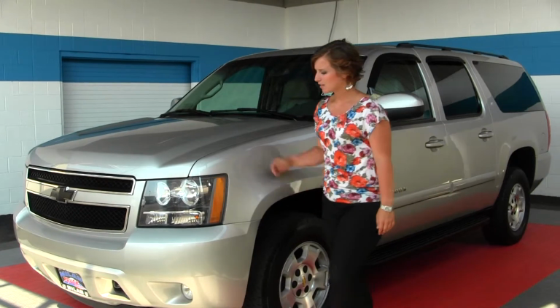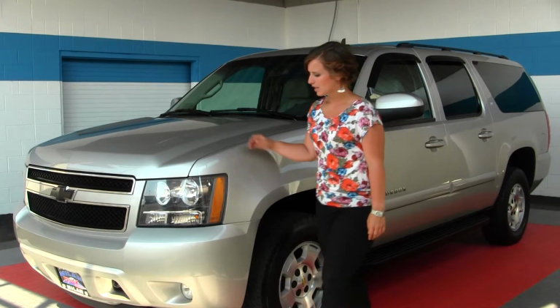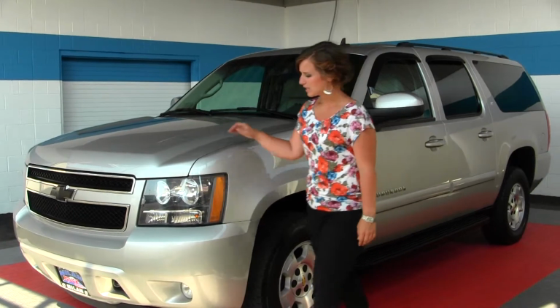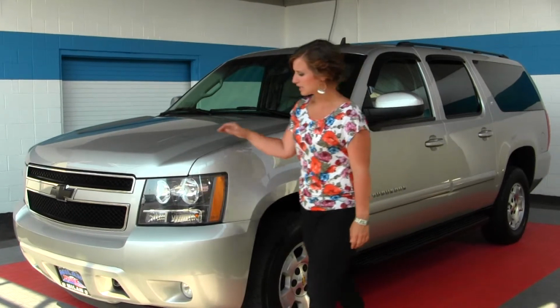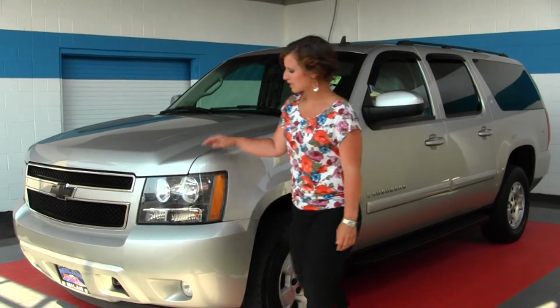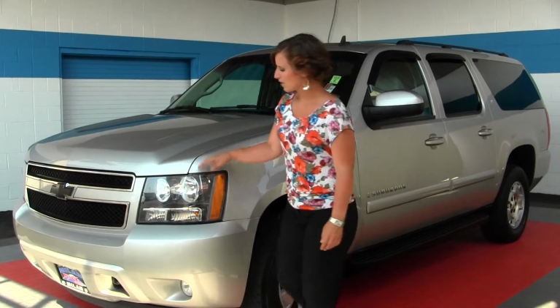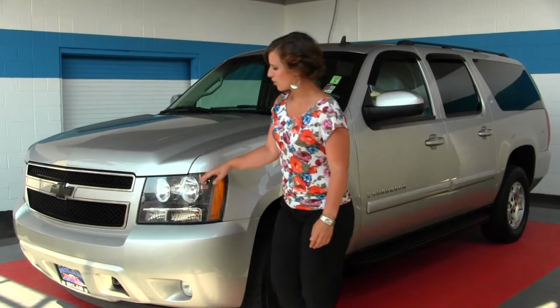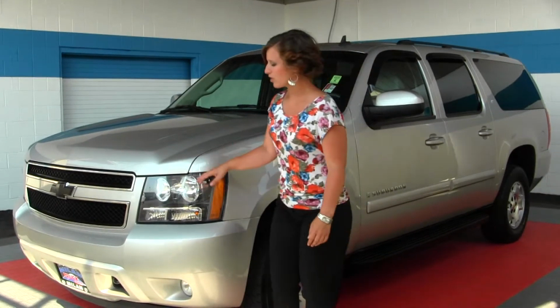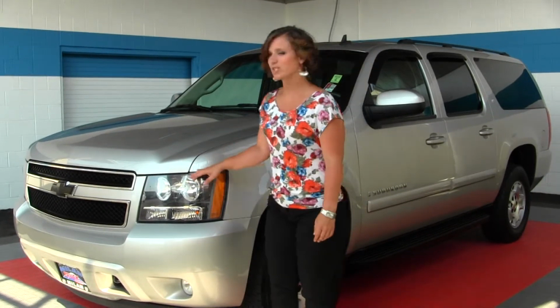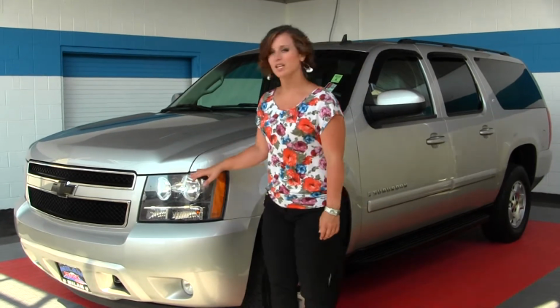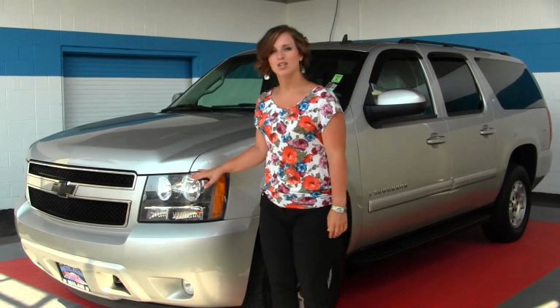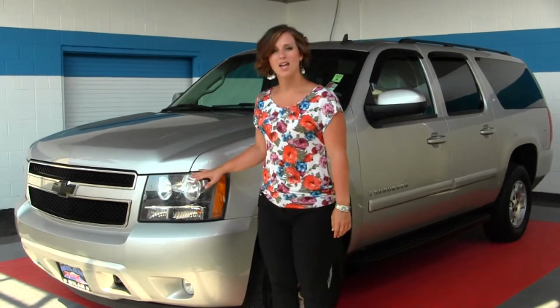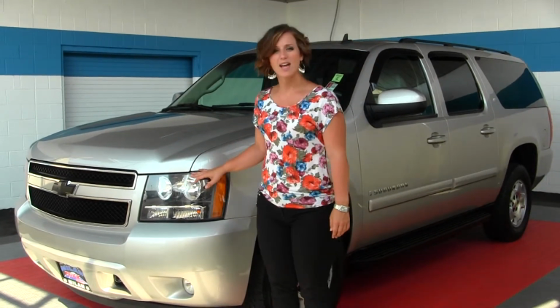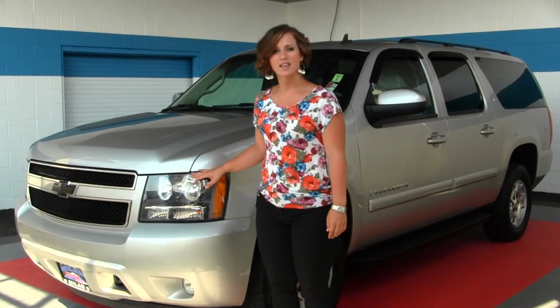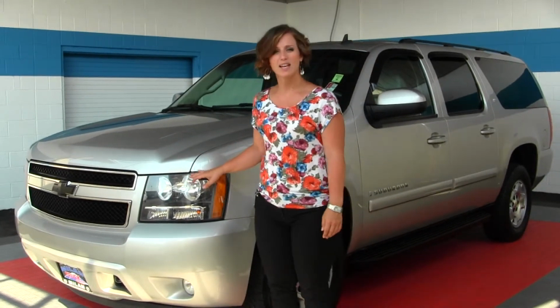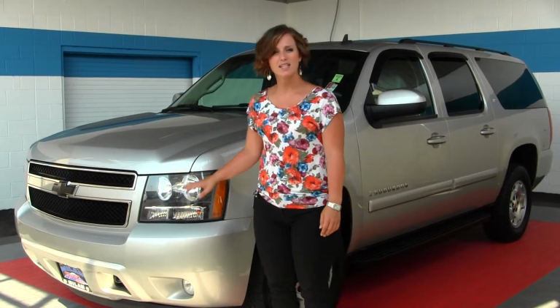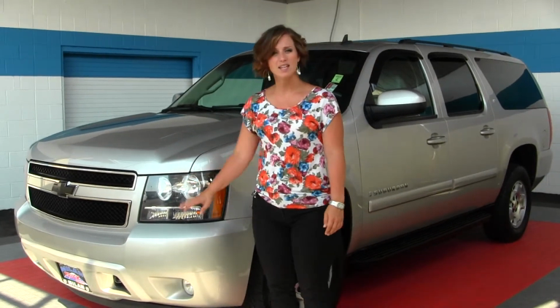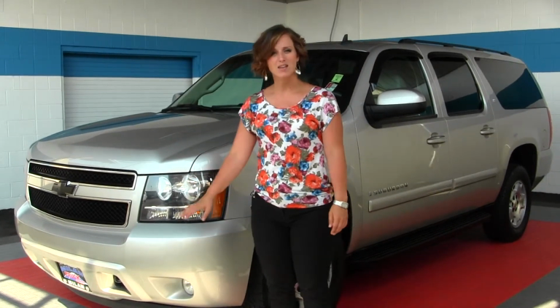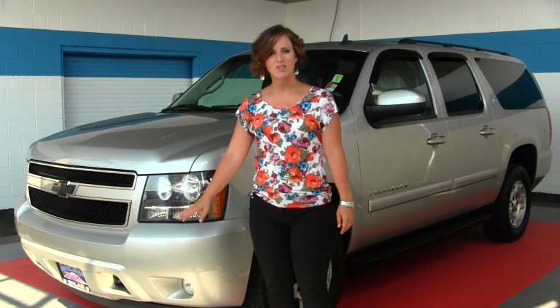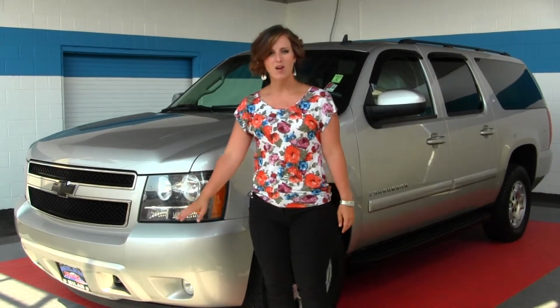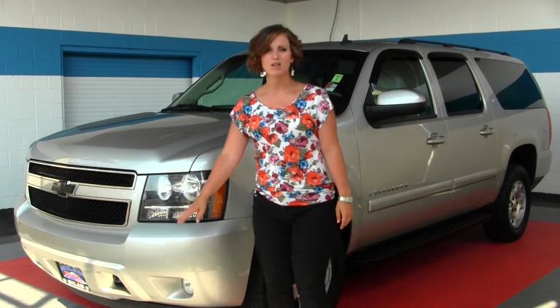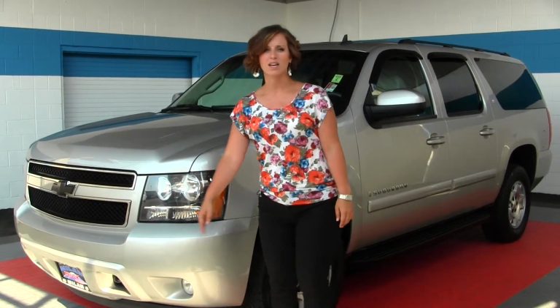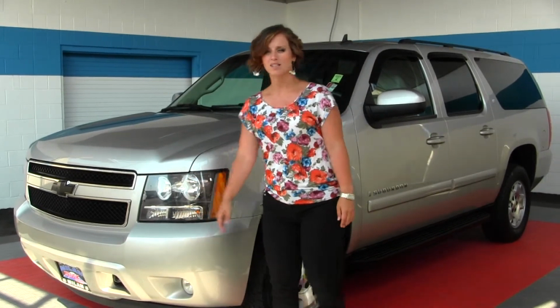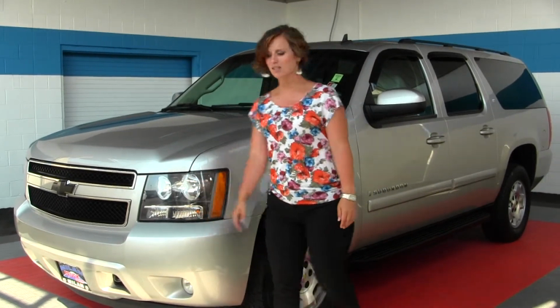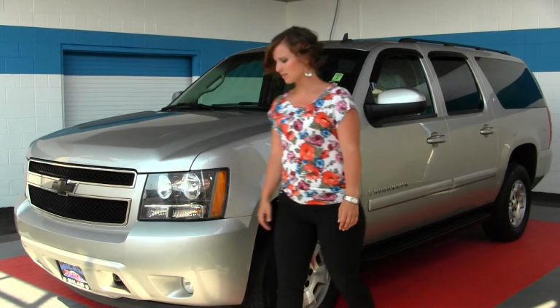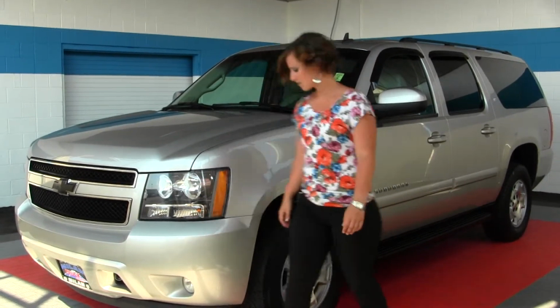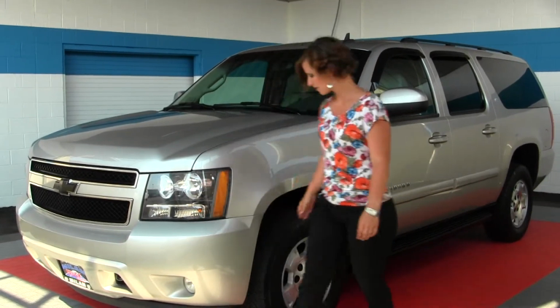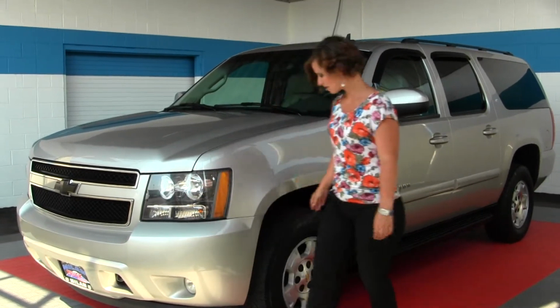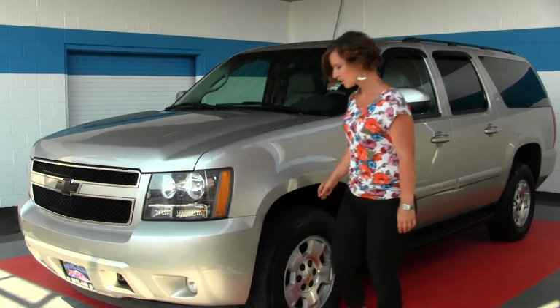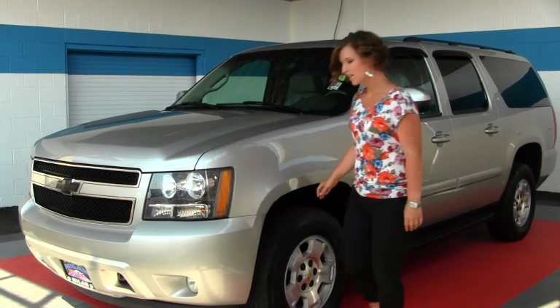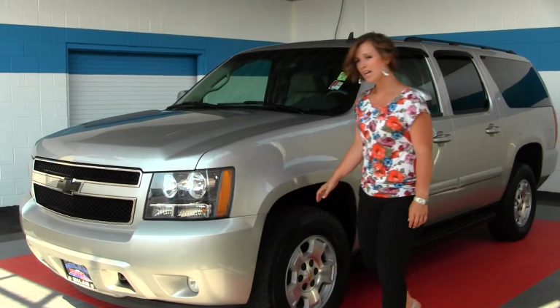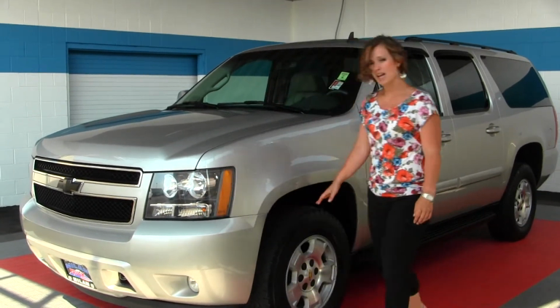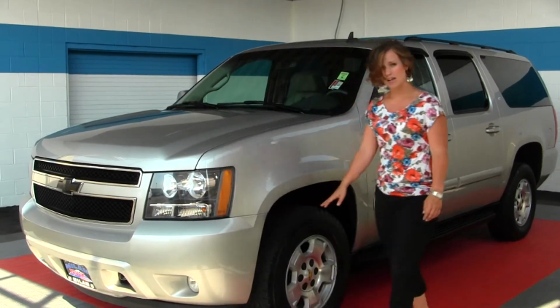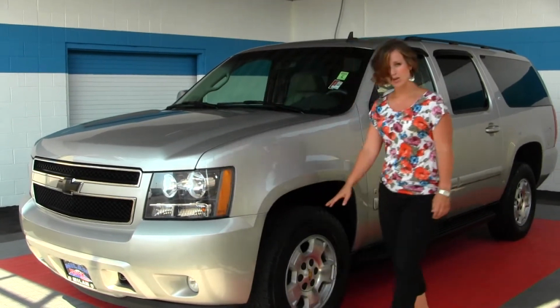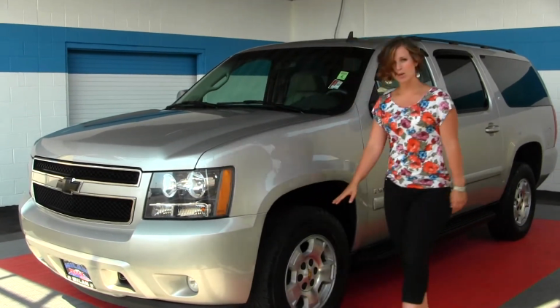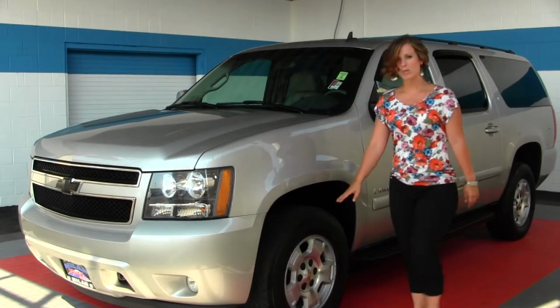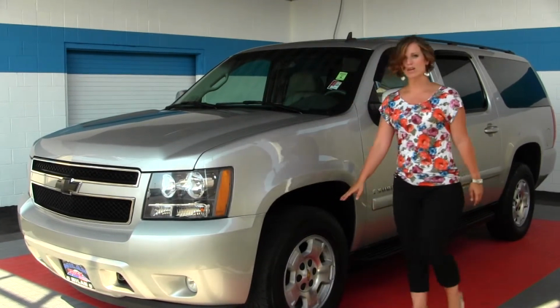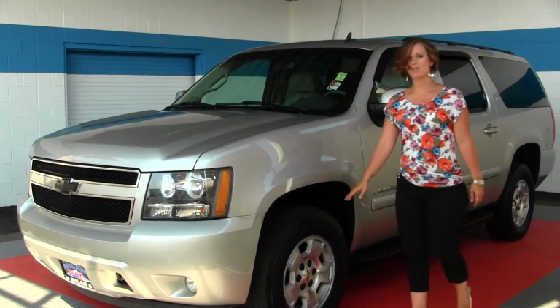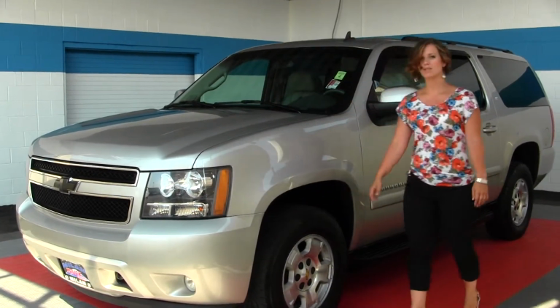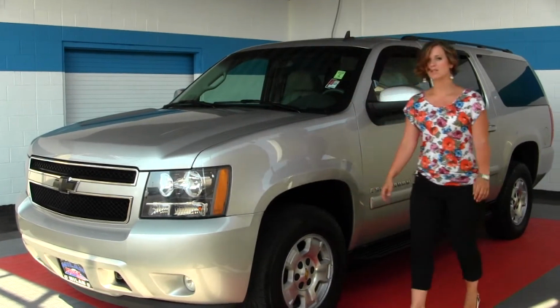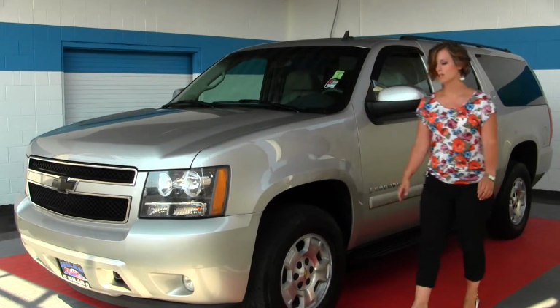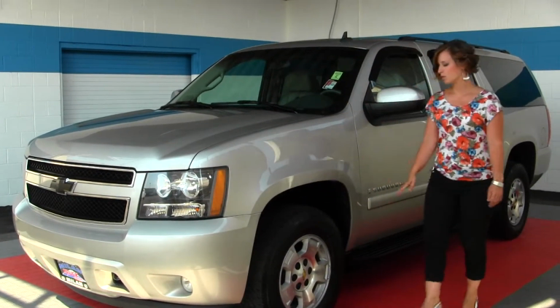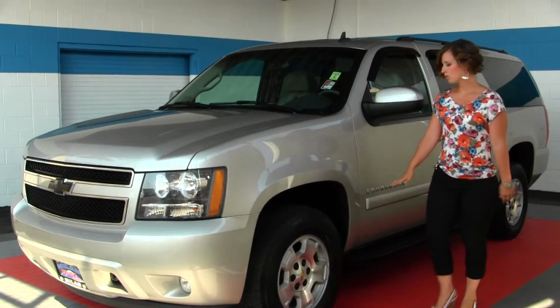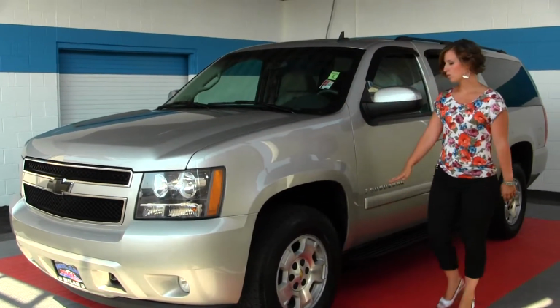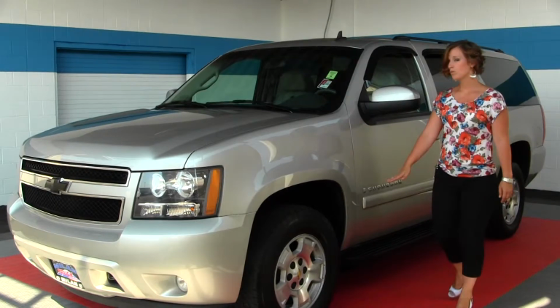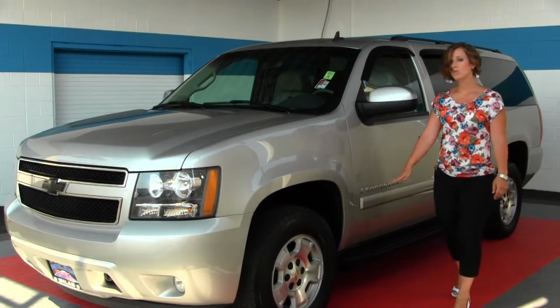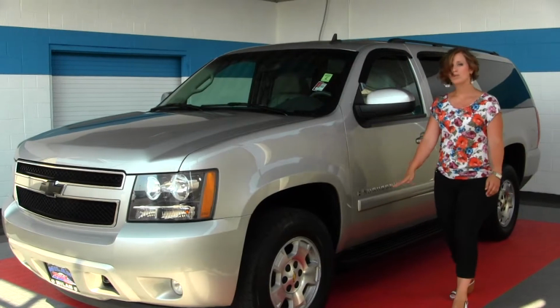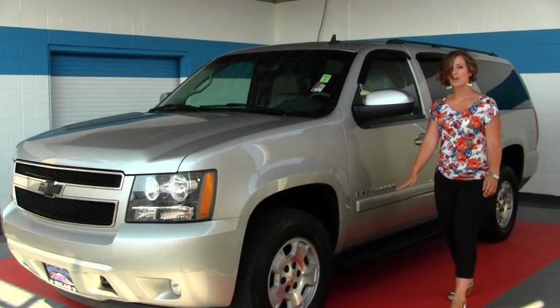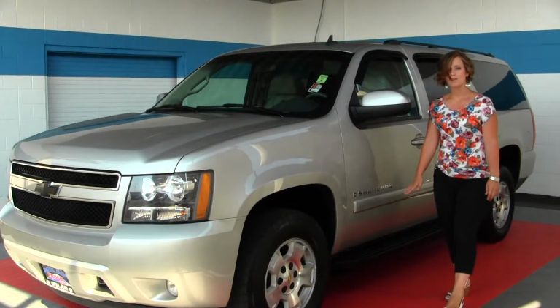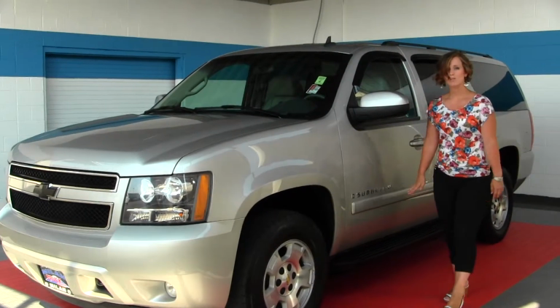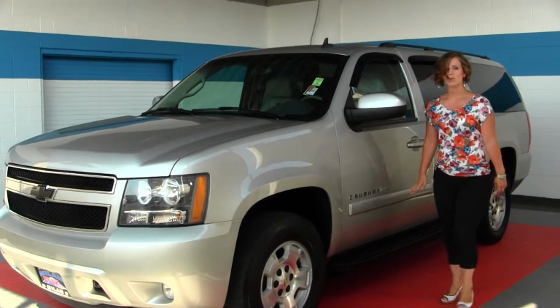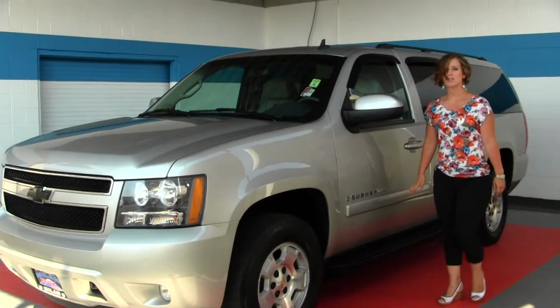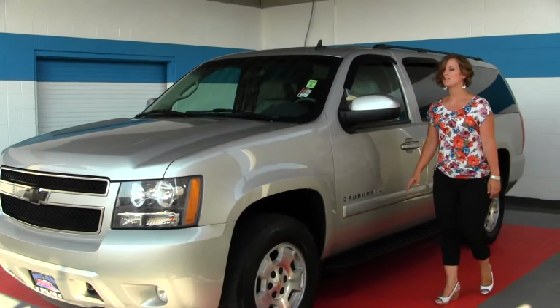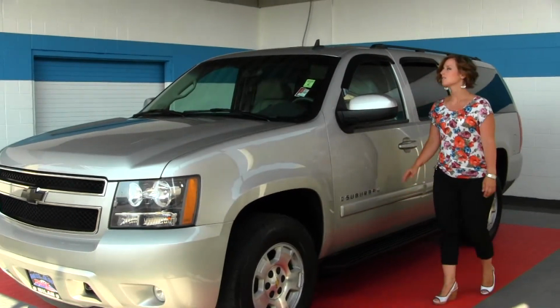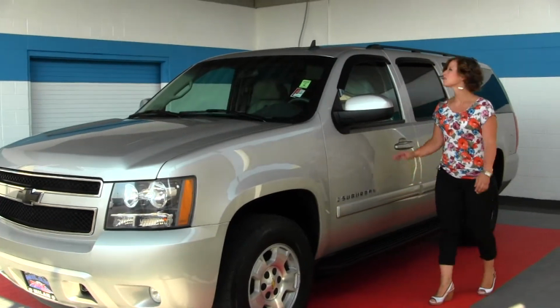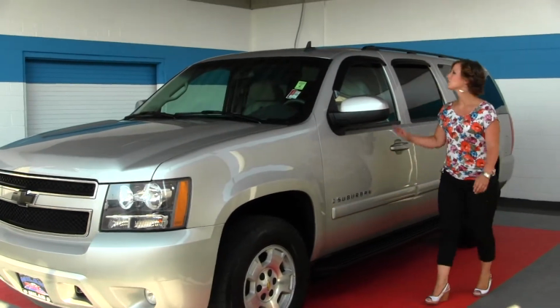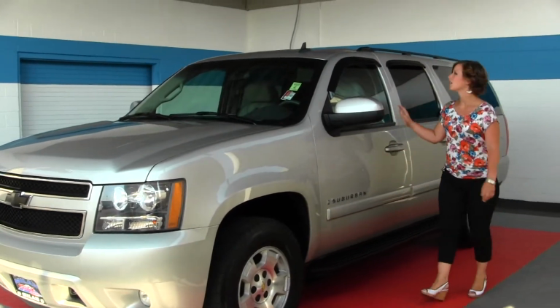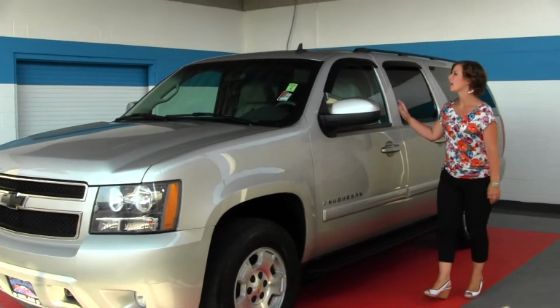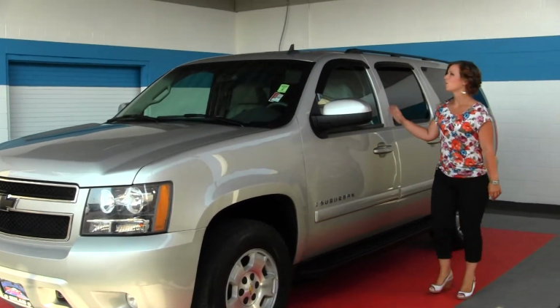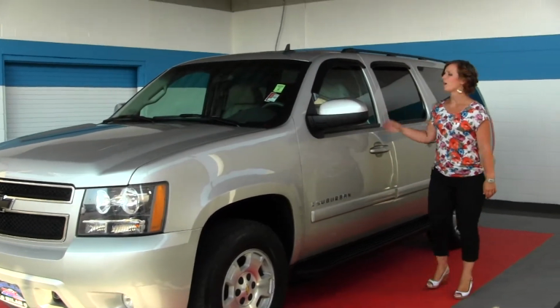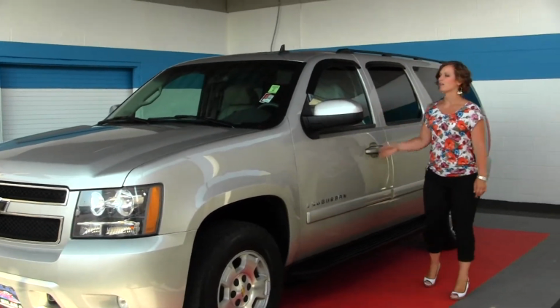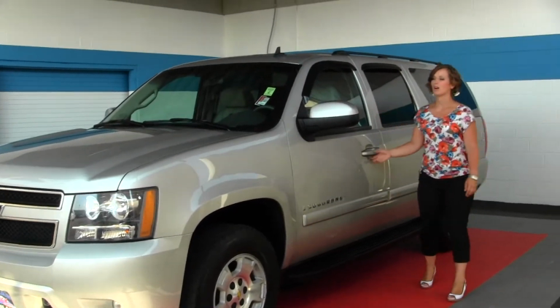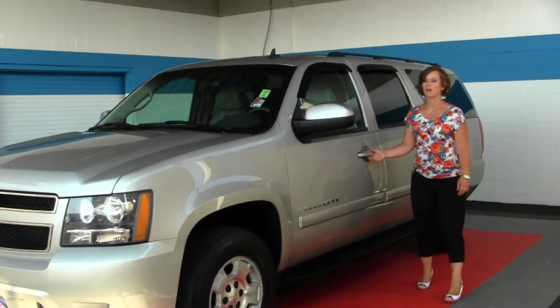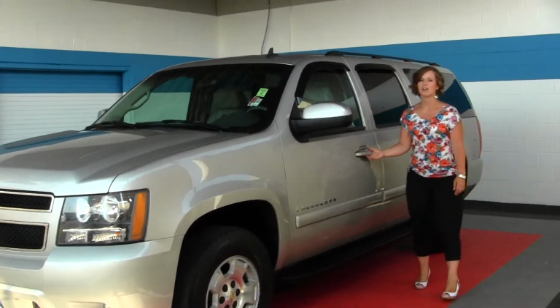It does come with your standard headlights and fog lights, alloy wheels, running boards, and weather guards.